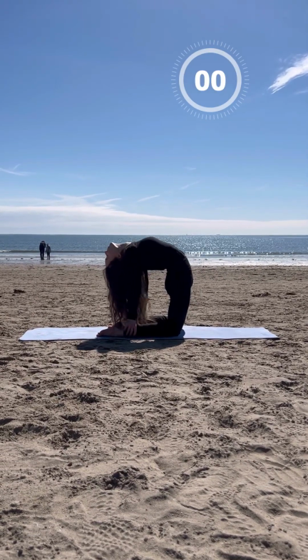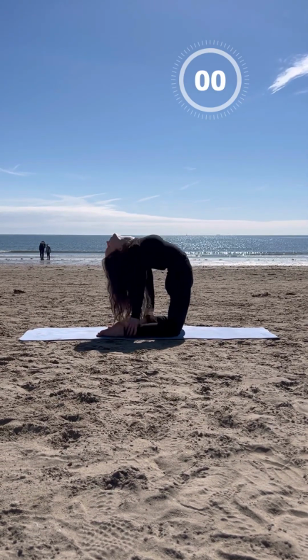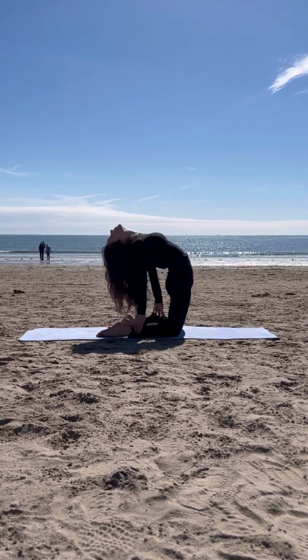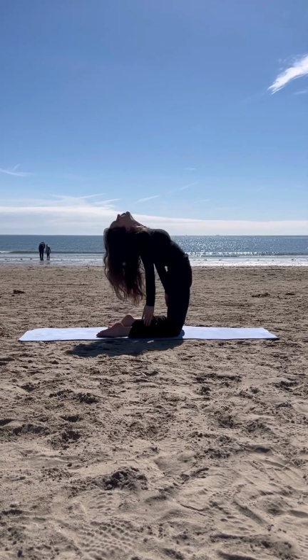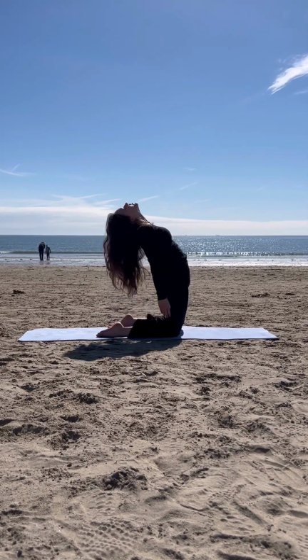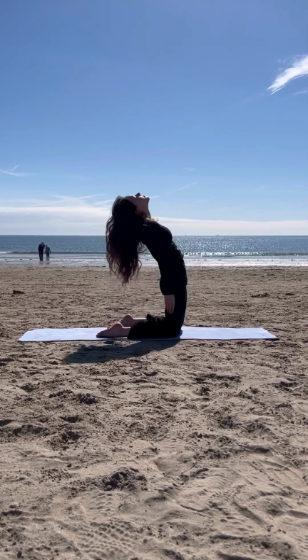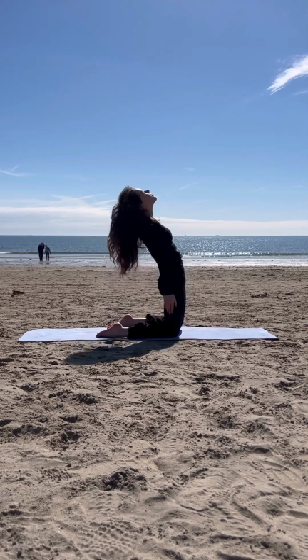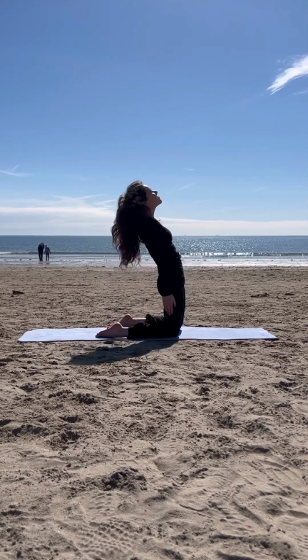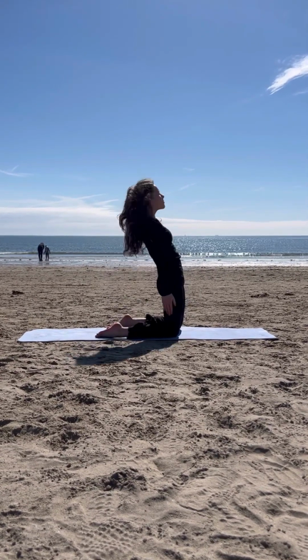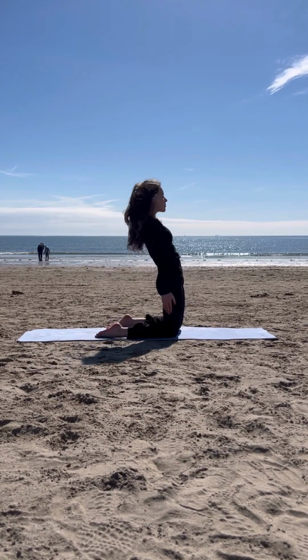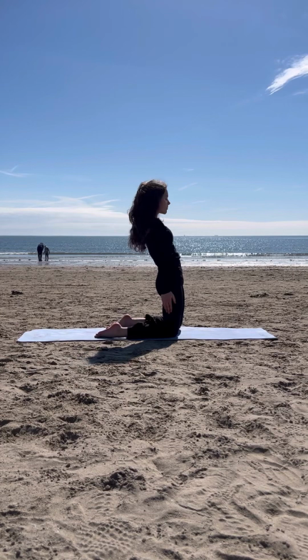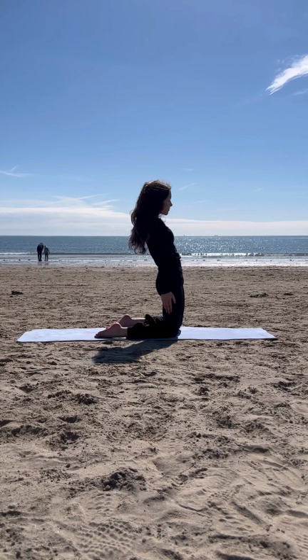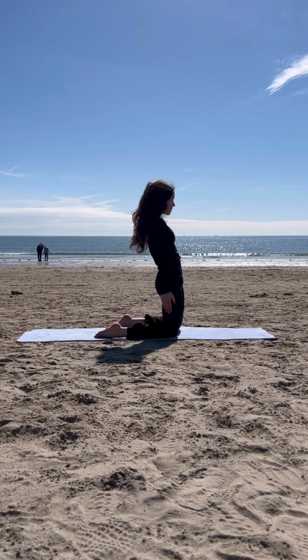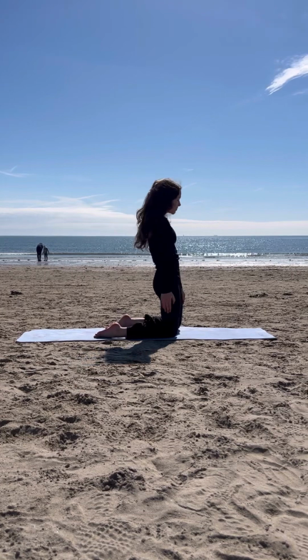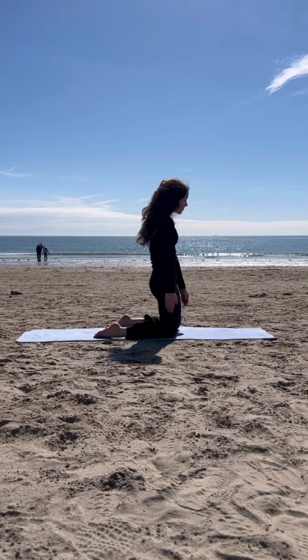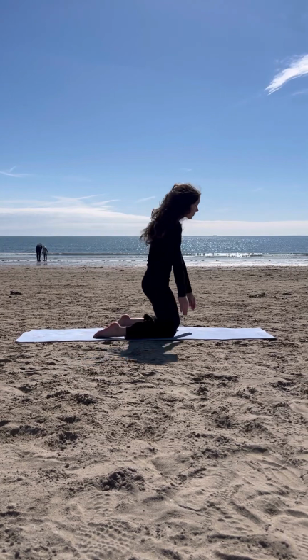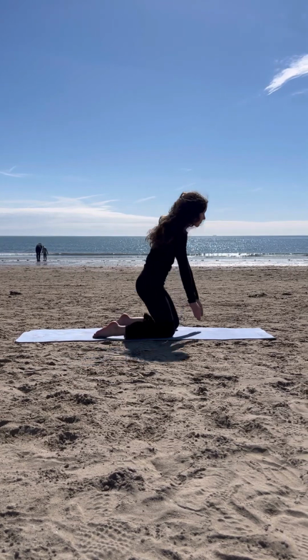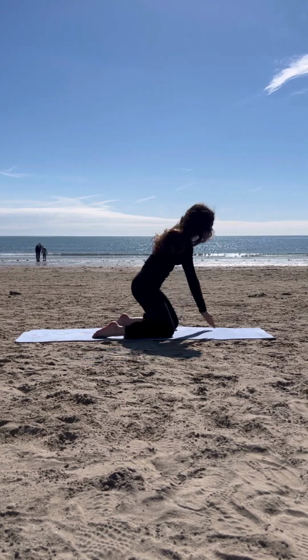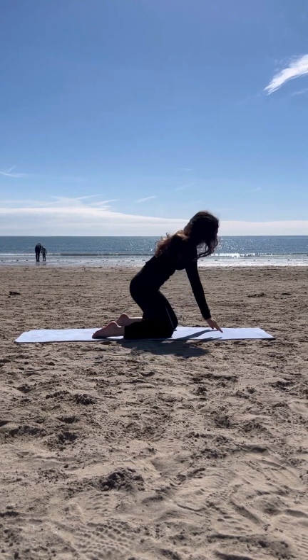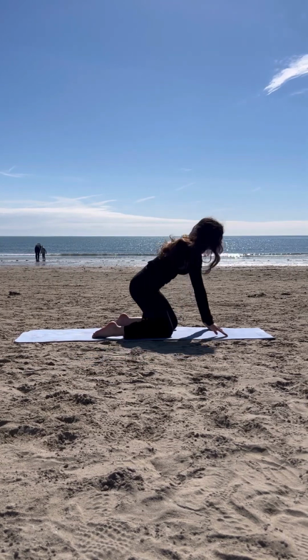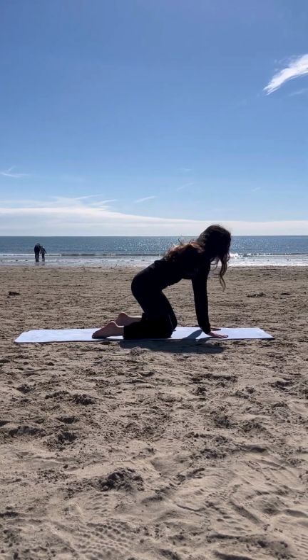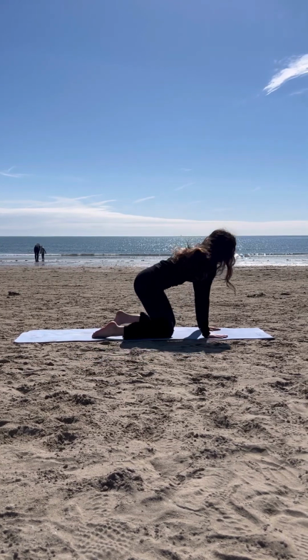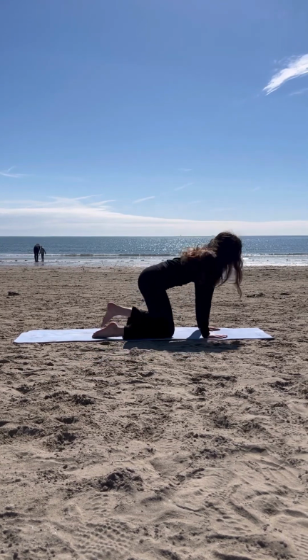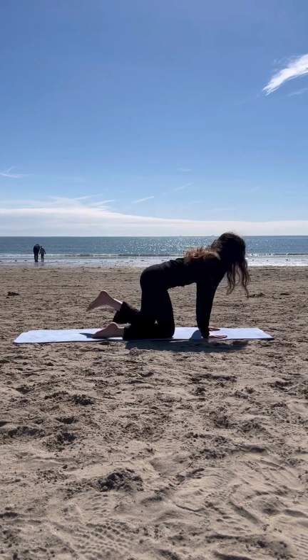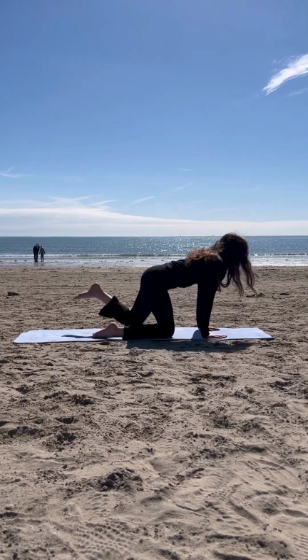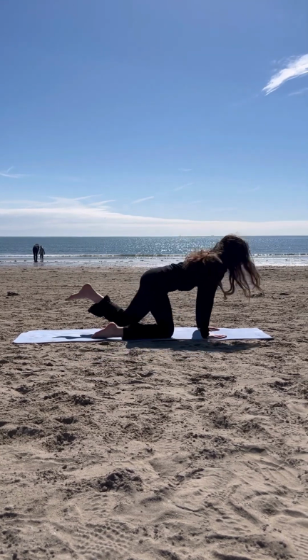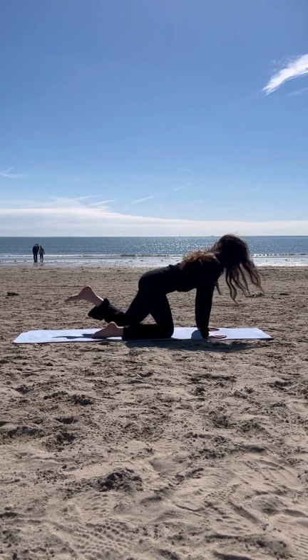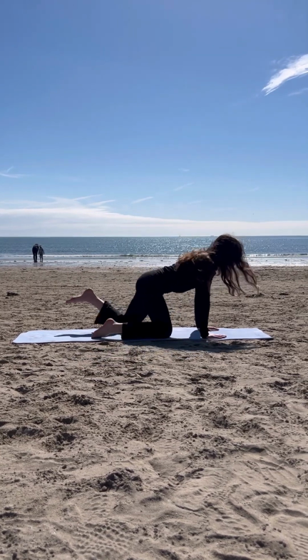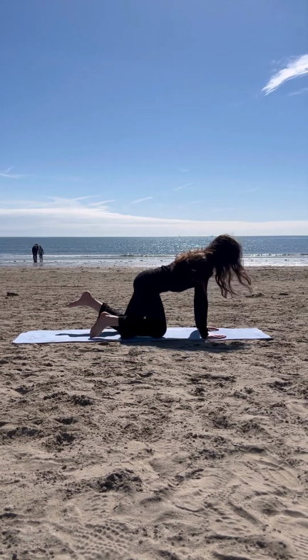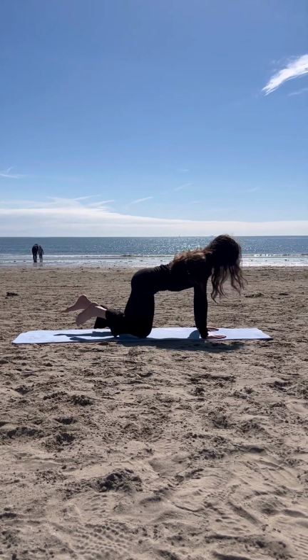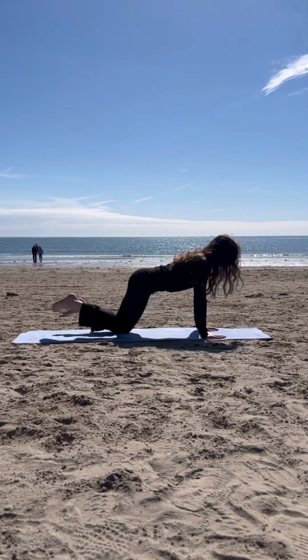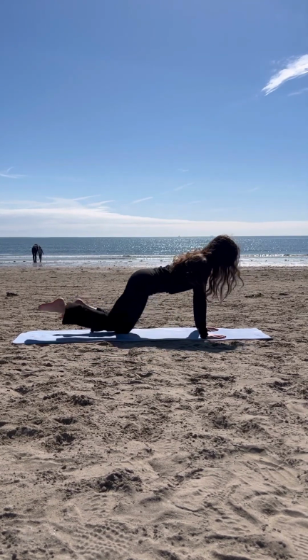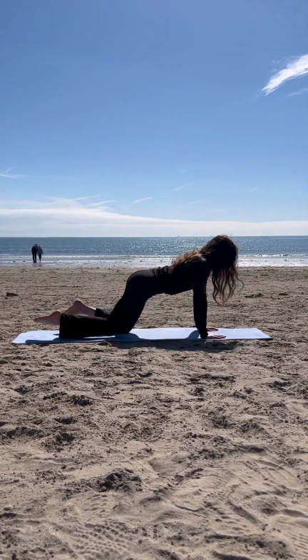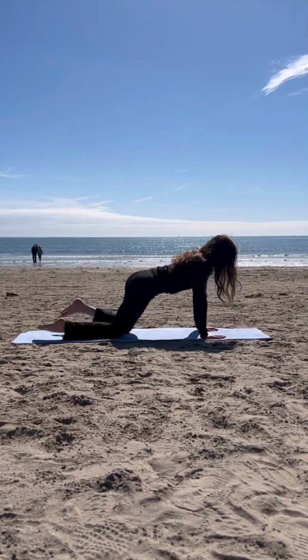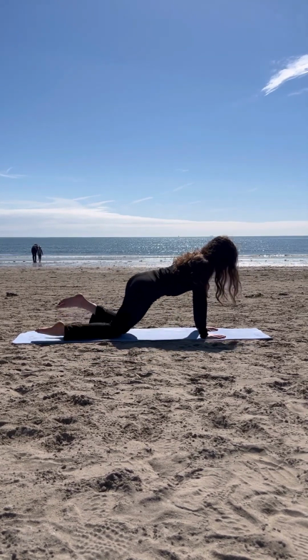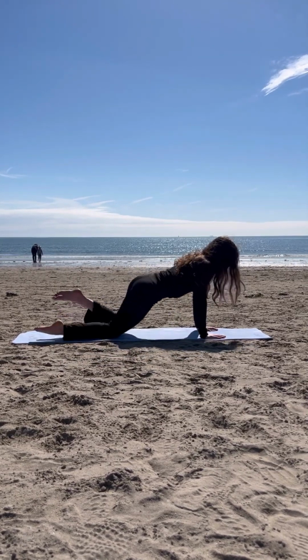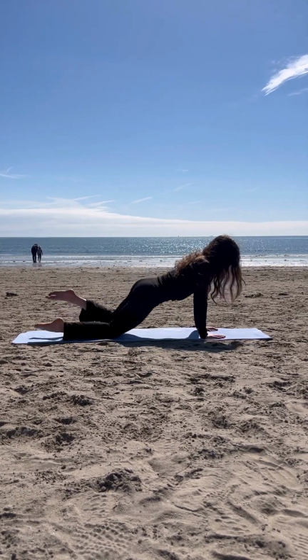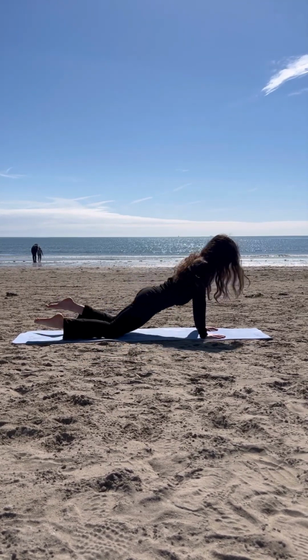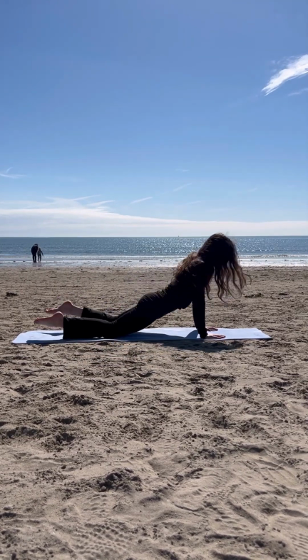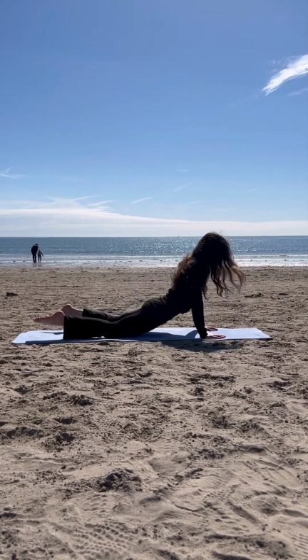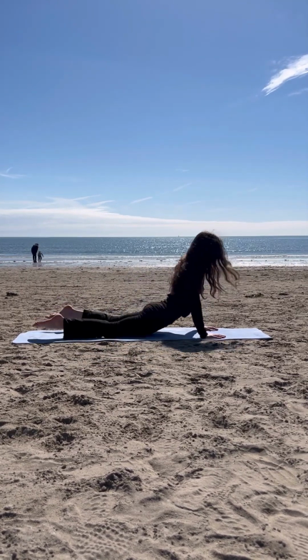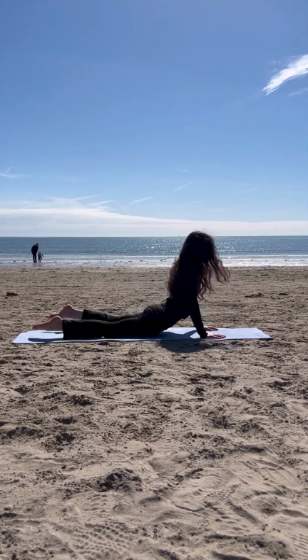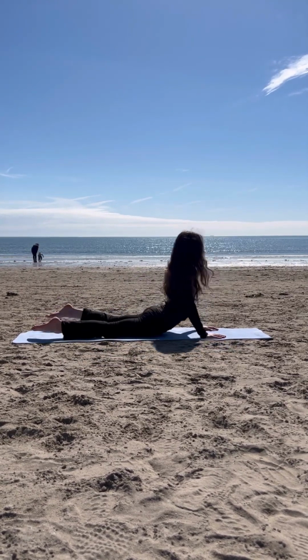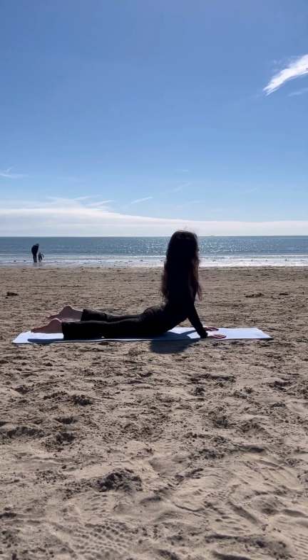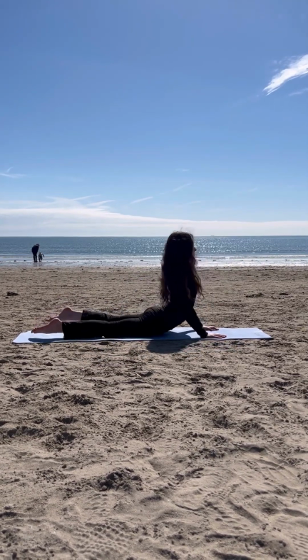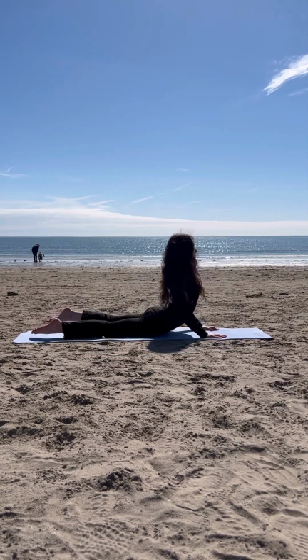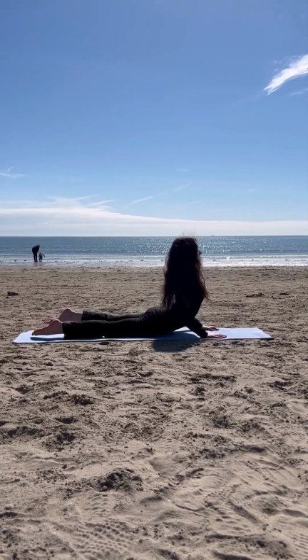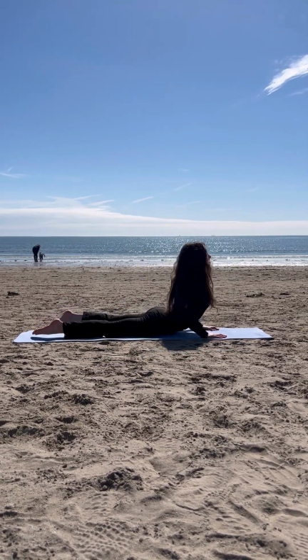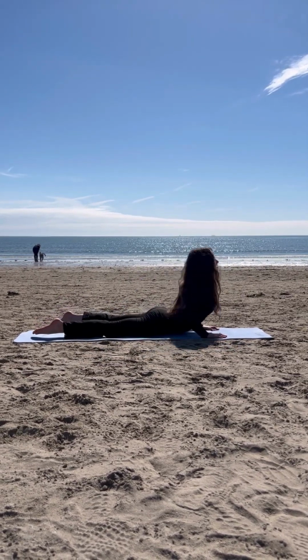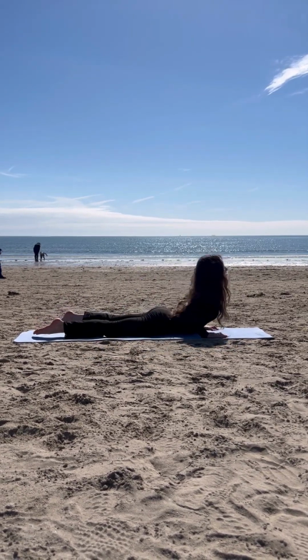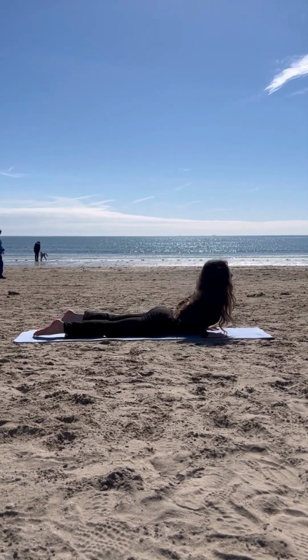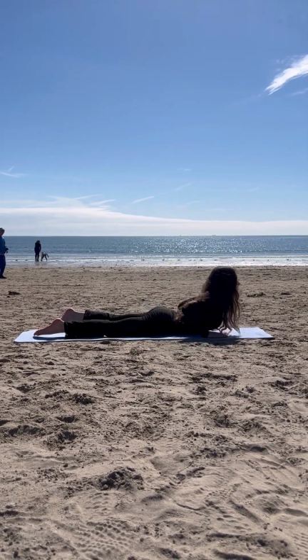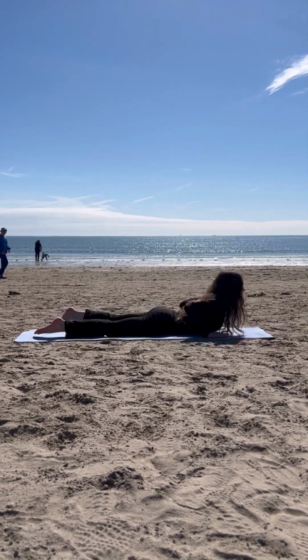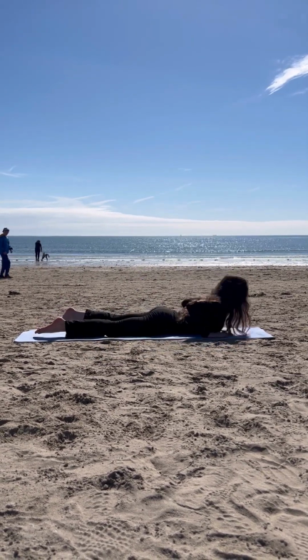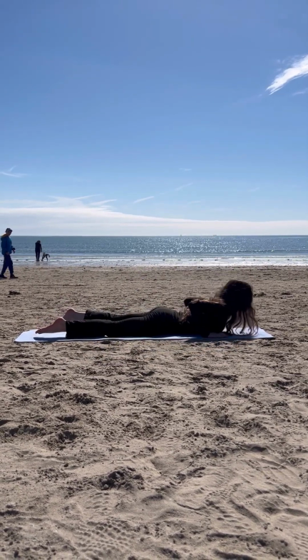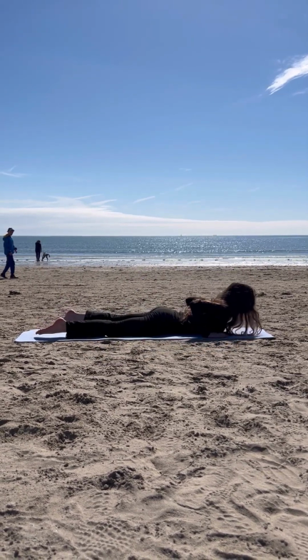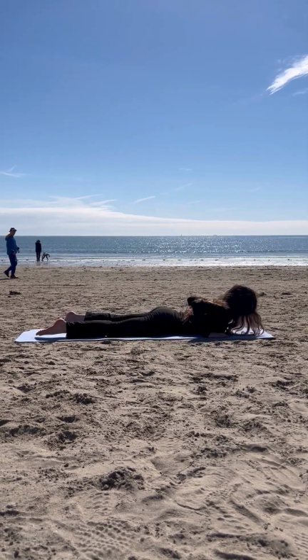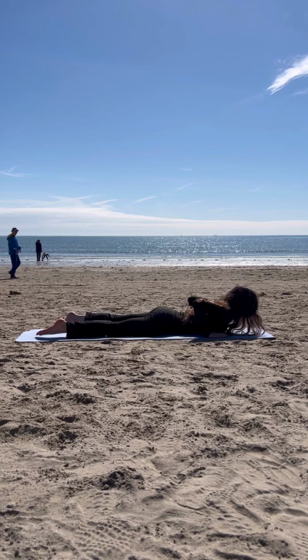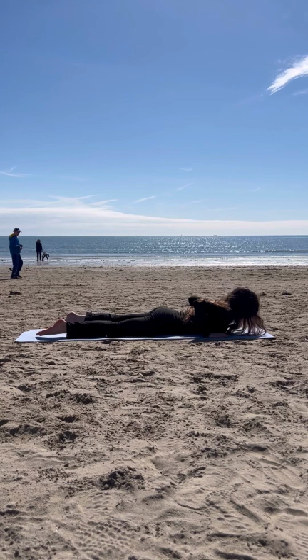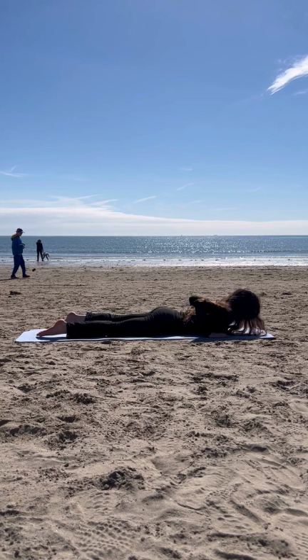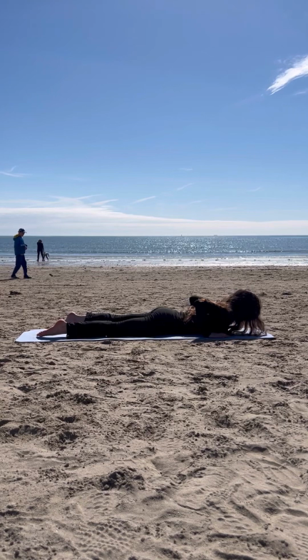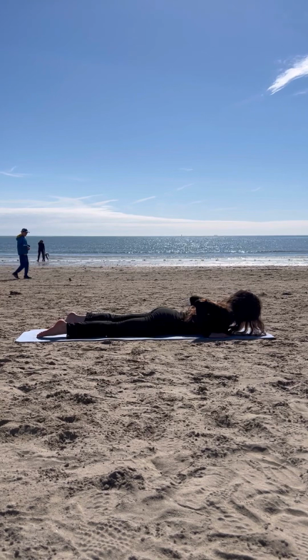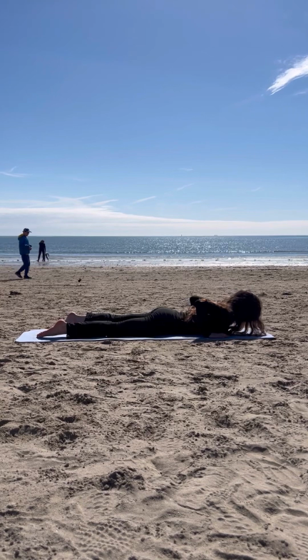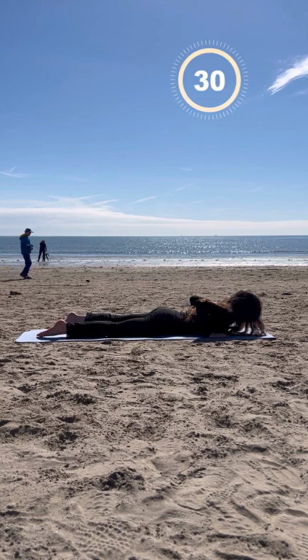We are going to go back and do a seal stretch, but this time try to push yourself up and down so you can build some arm strength when you're doing your bridge.